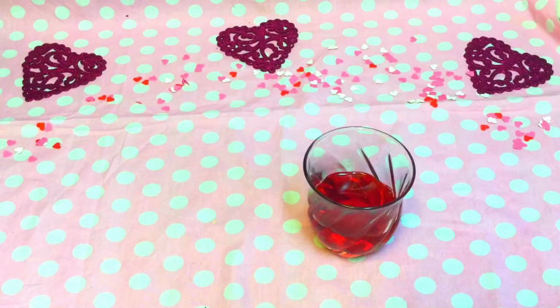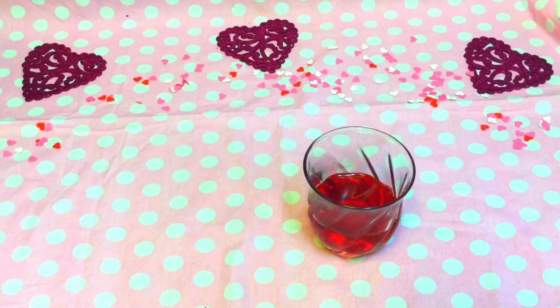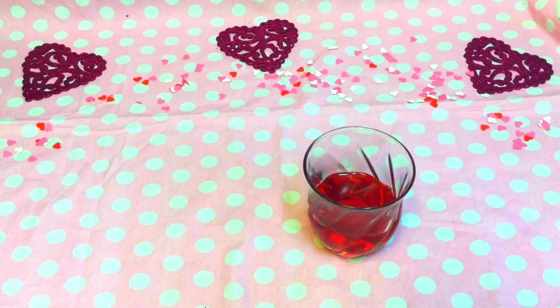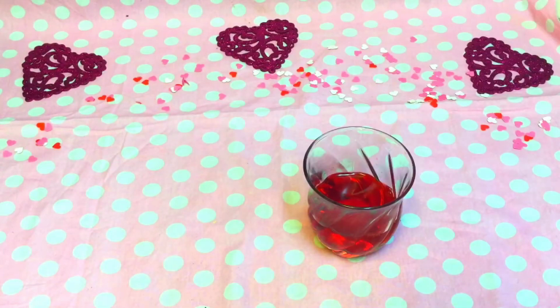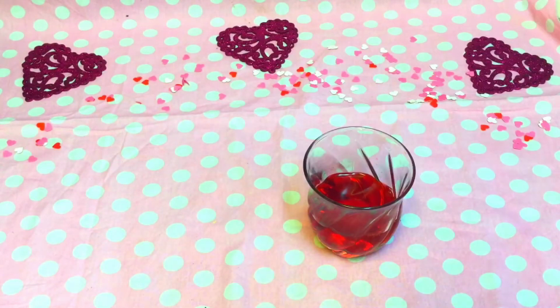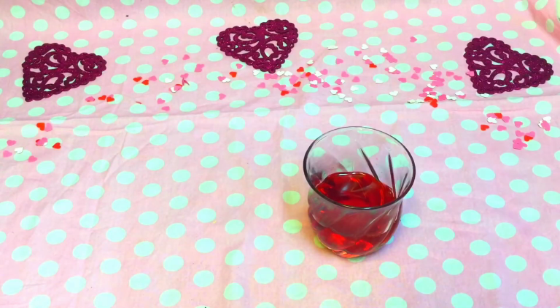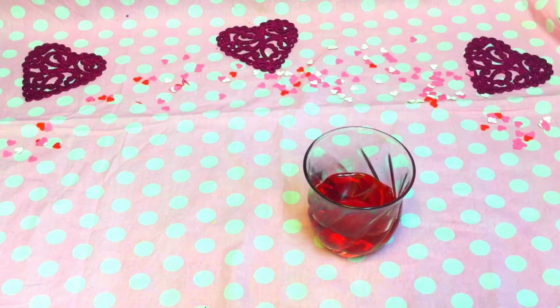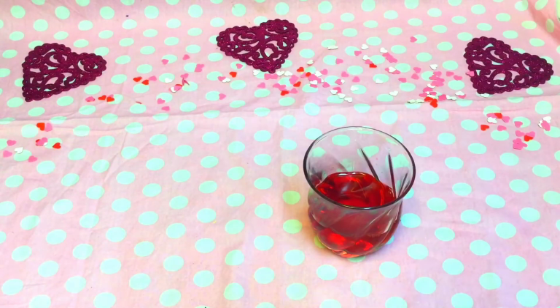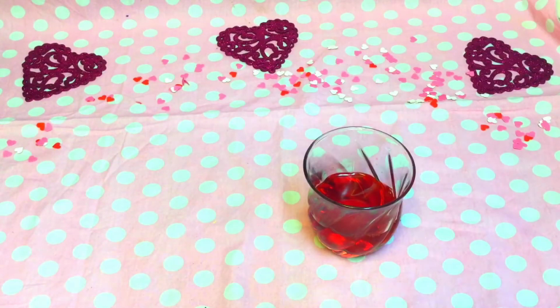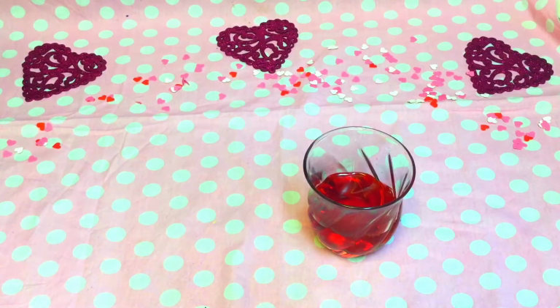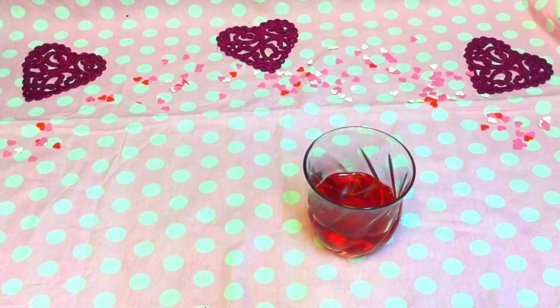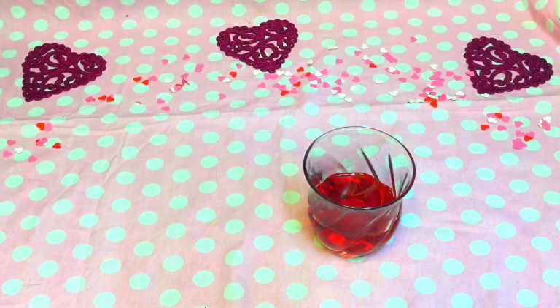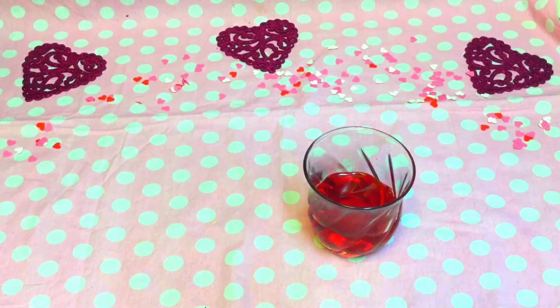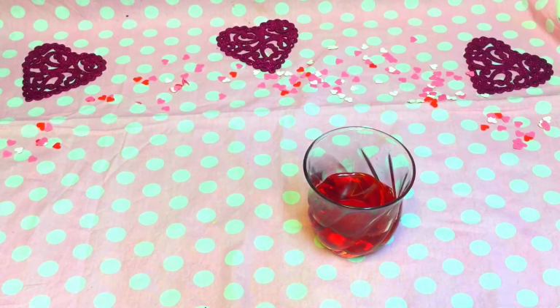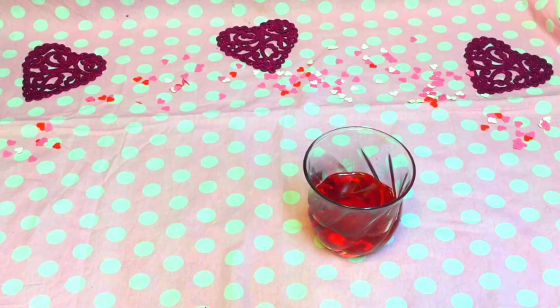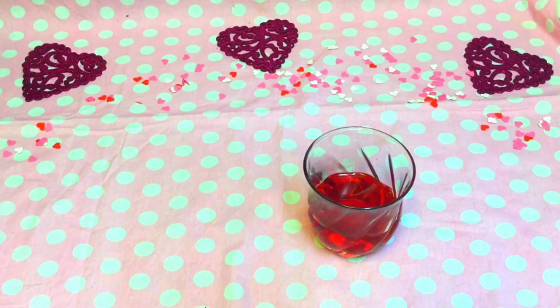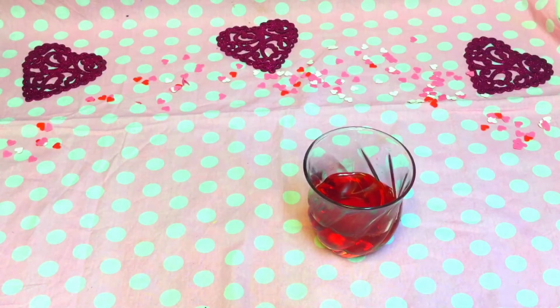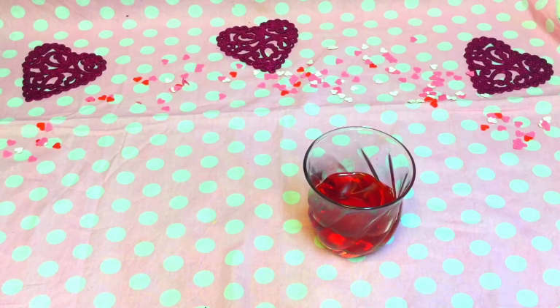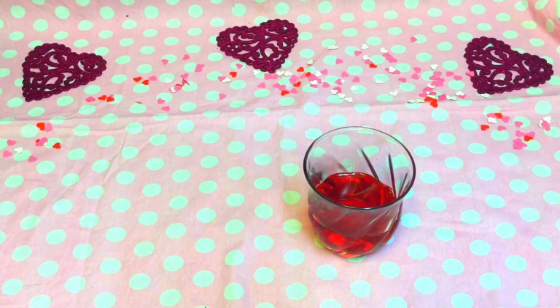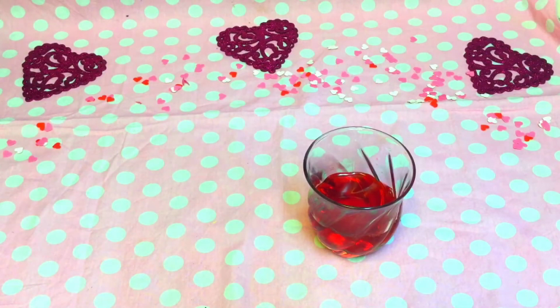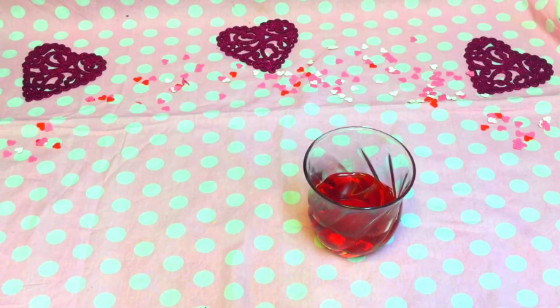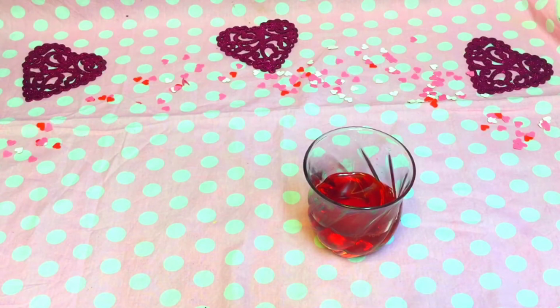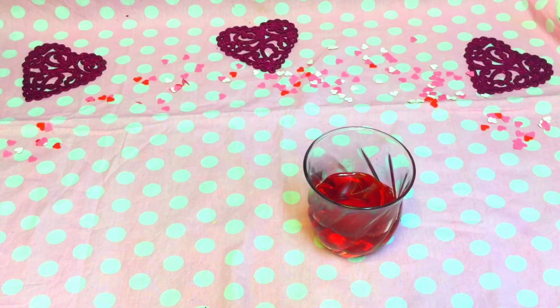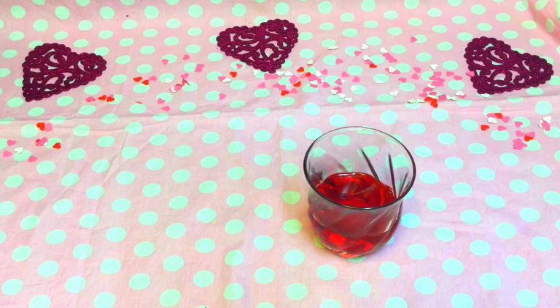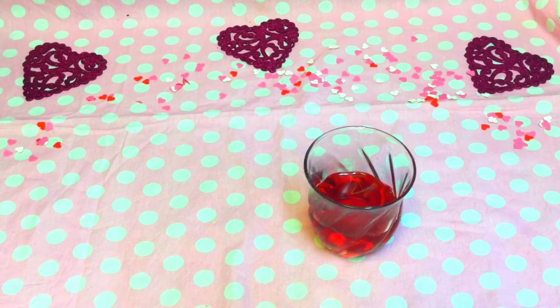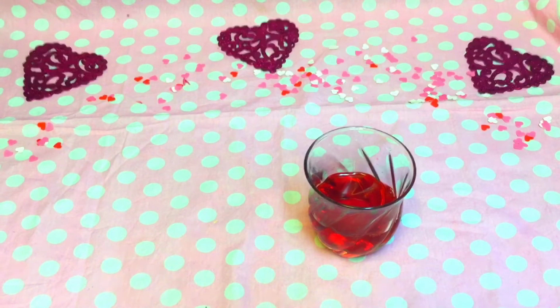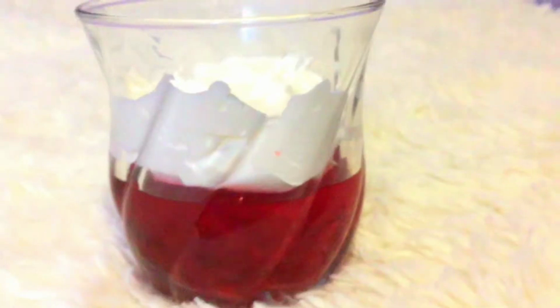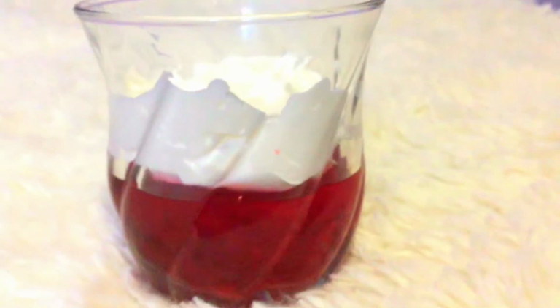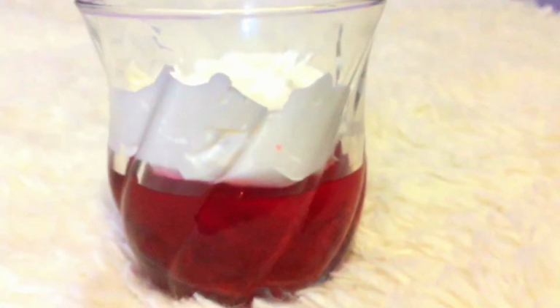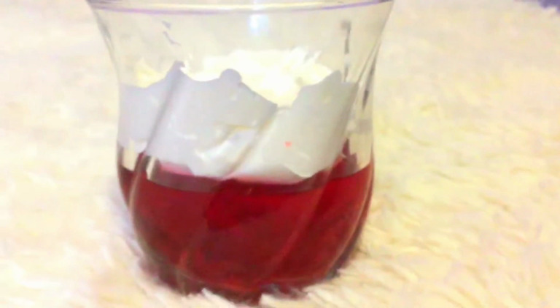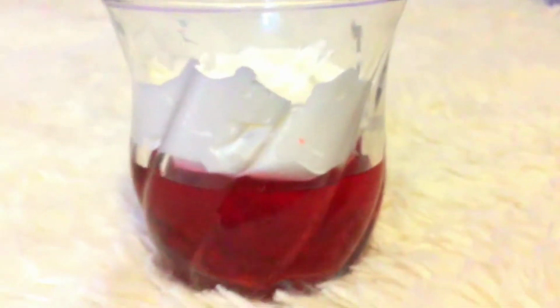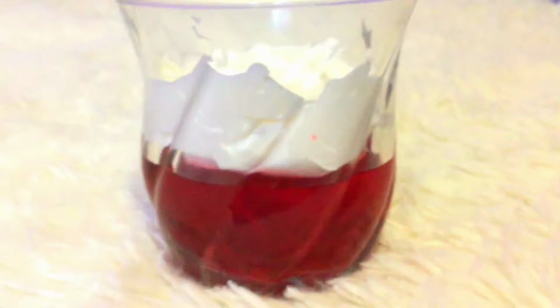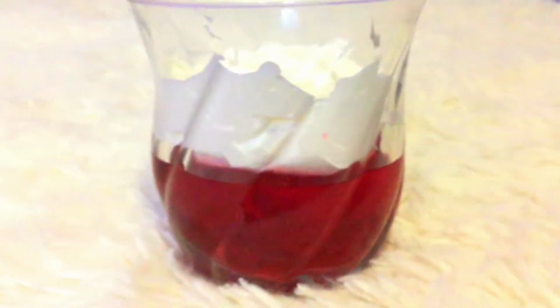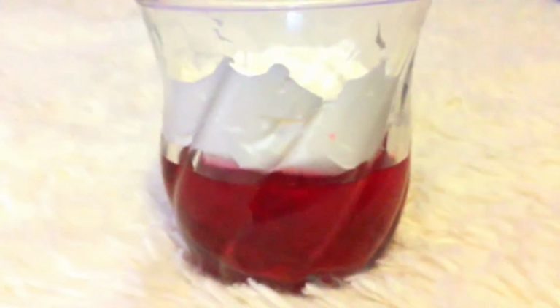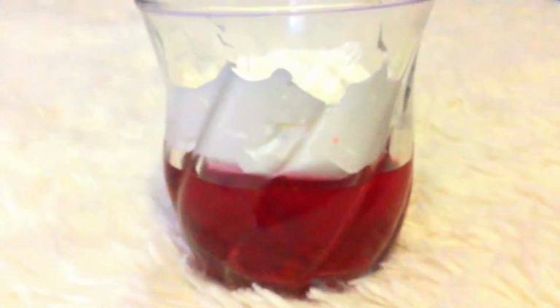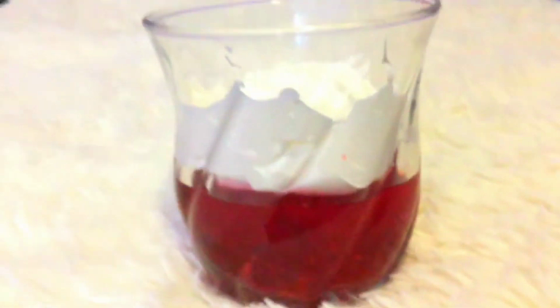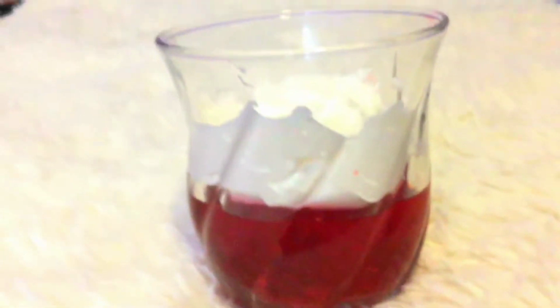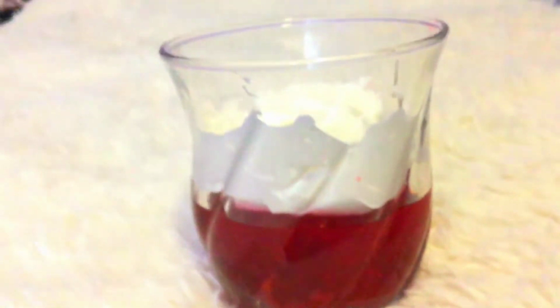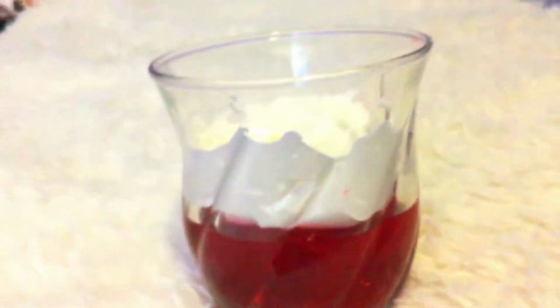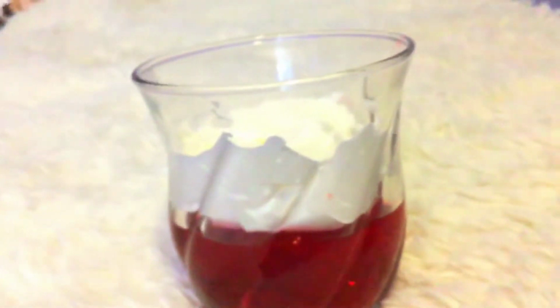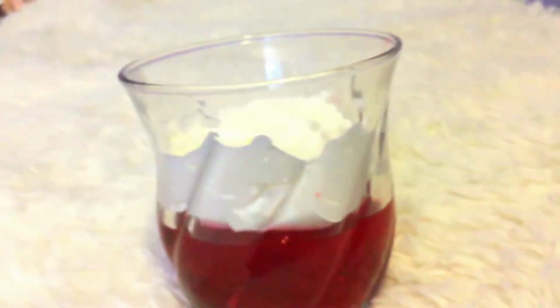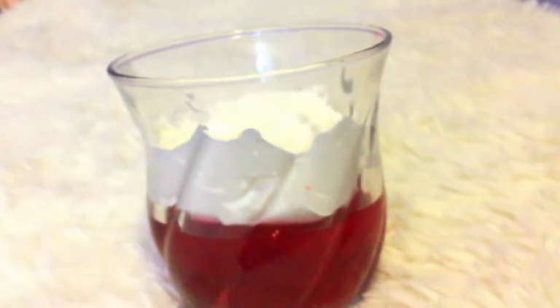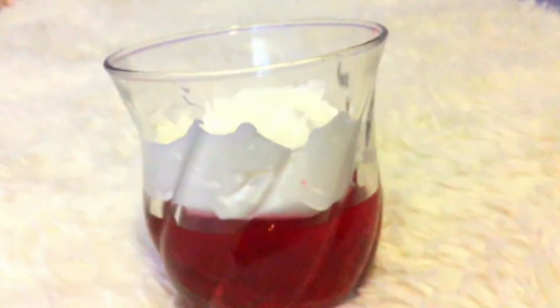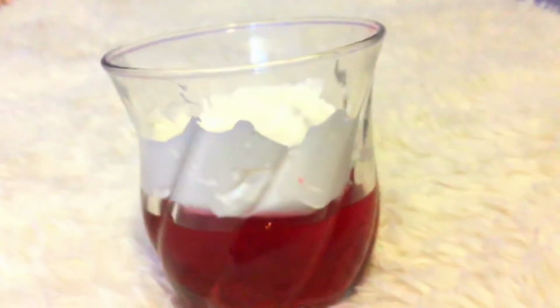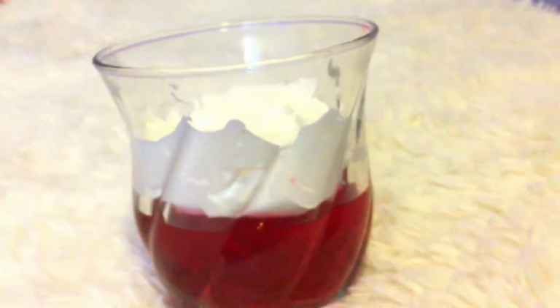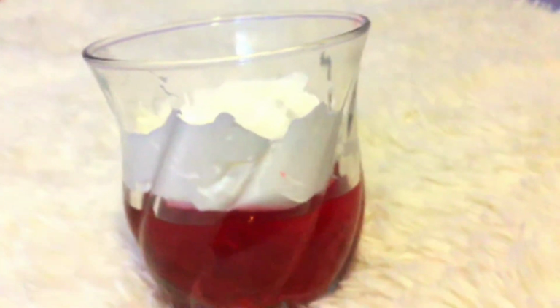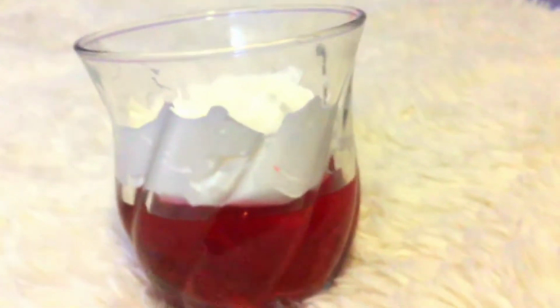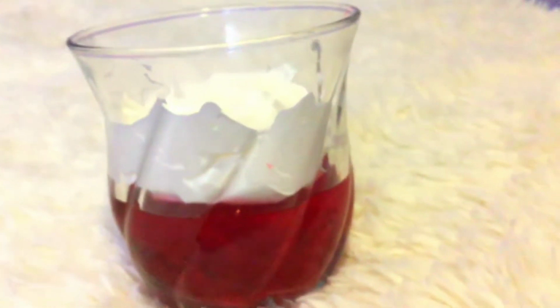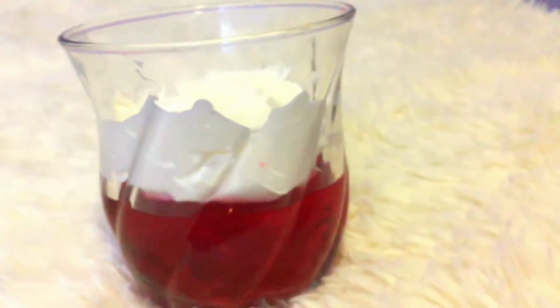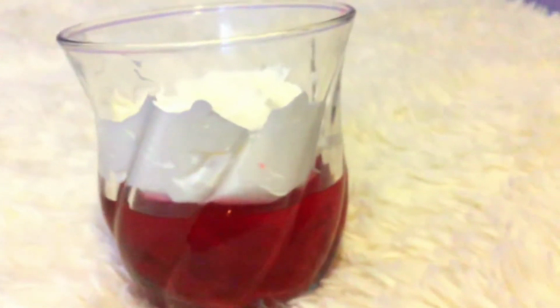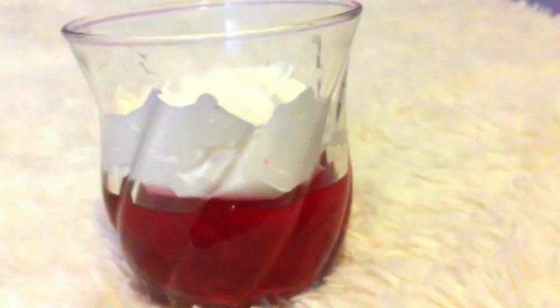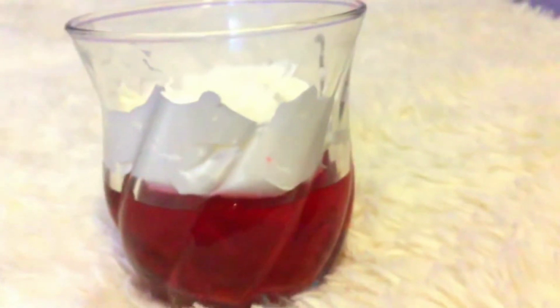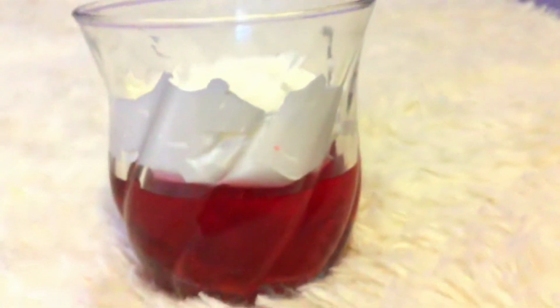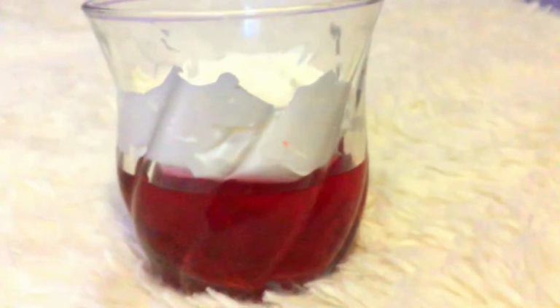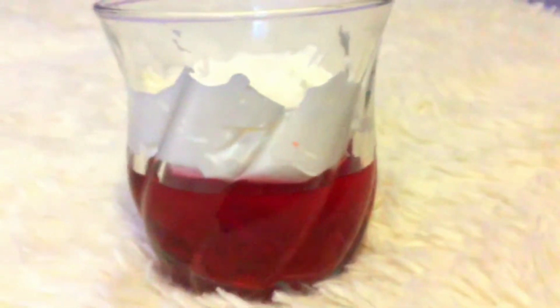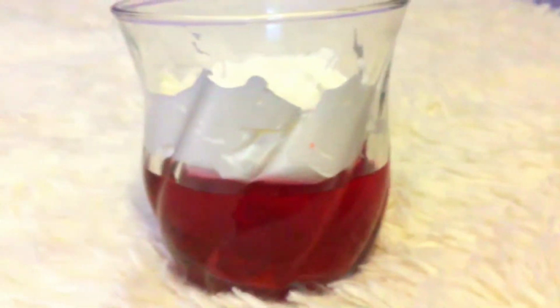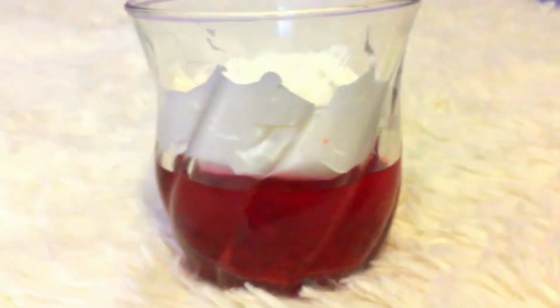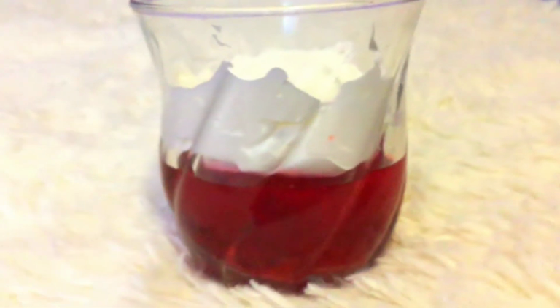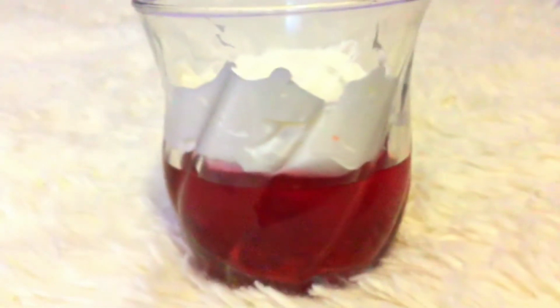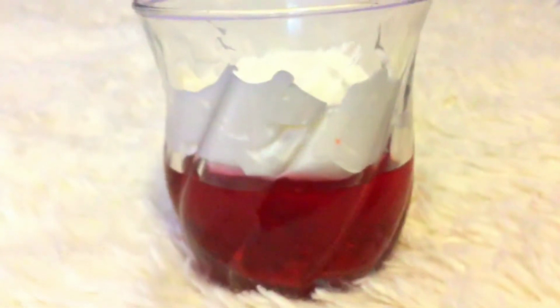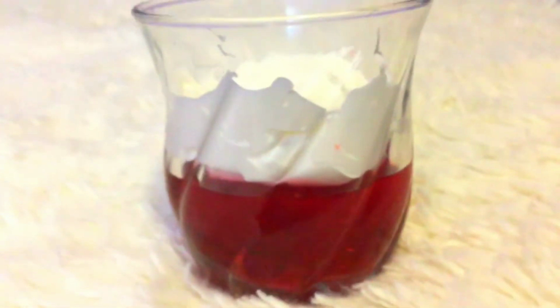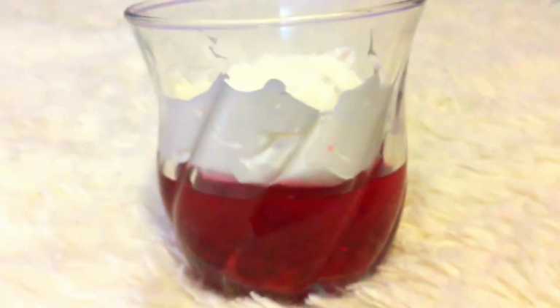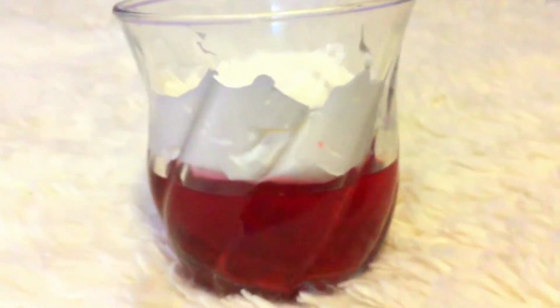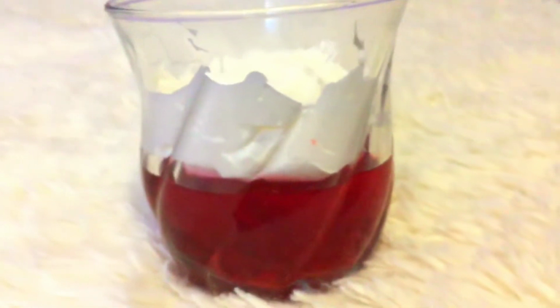After that, I just put it into a cup and added whipped cream on top, and that's it — you're finished. You can make a whole bunch of these and give them out at a party or just have them for yourself.